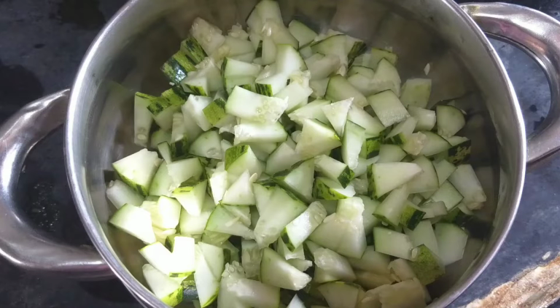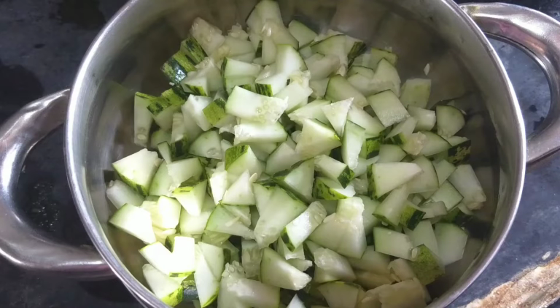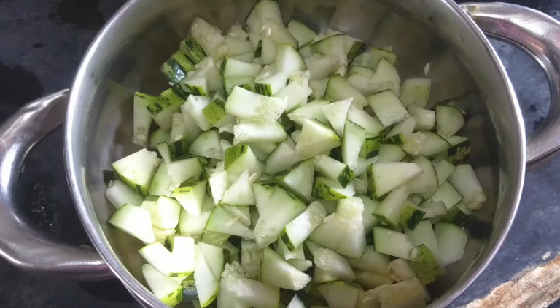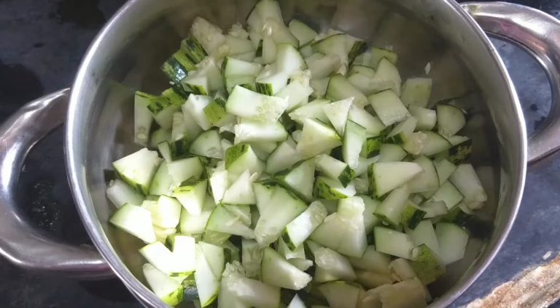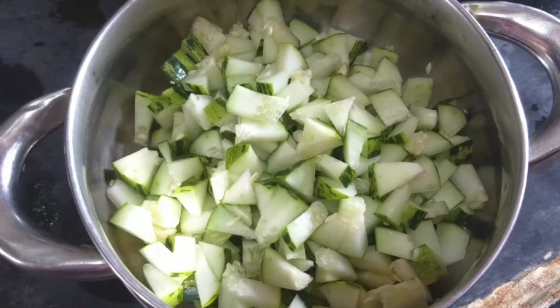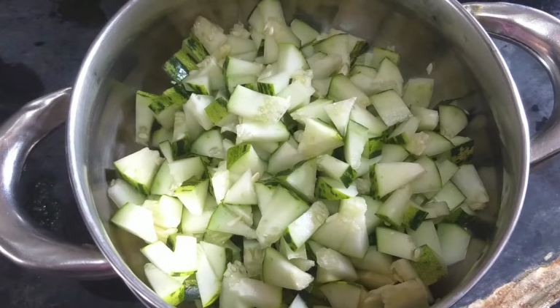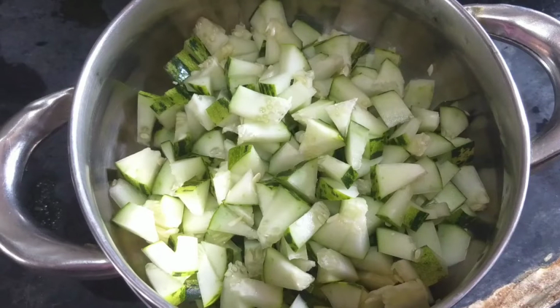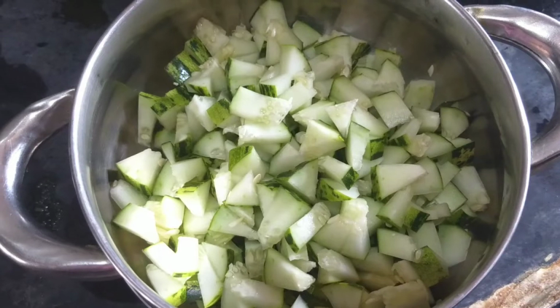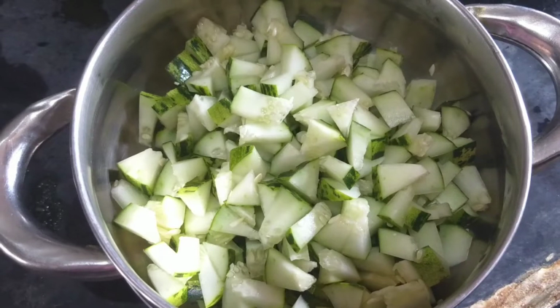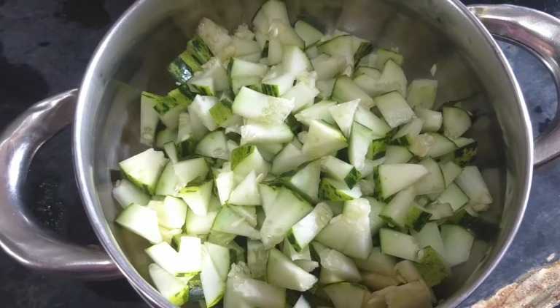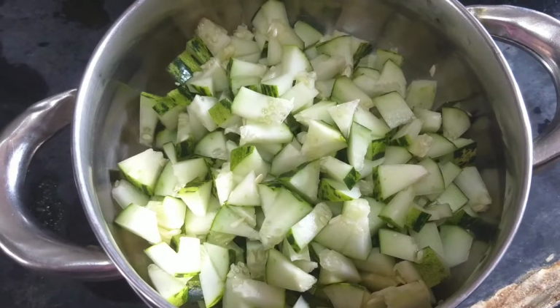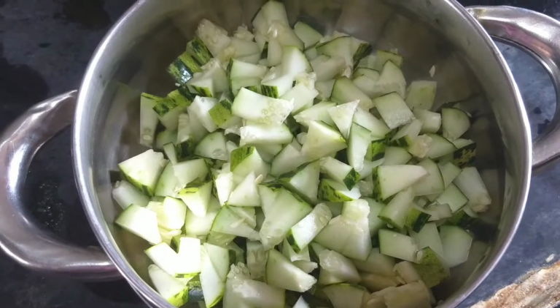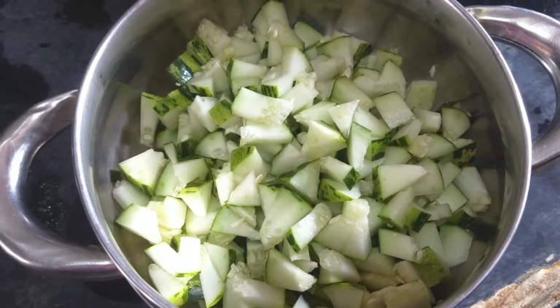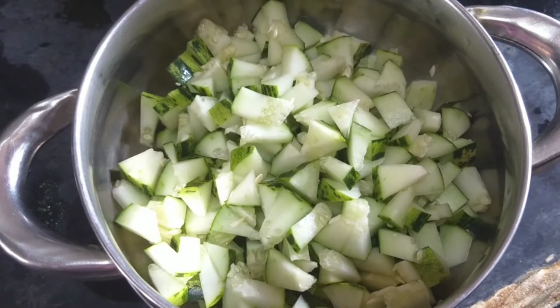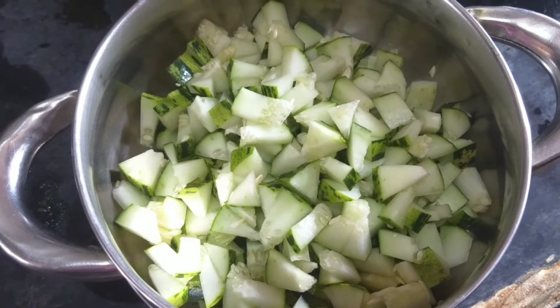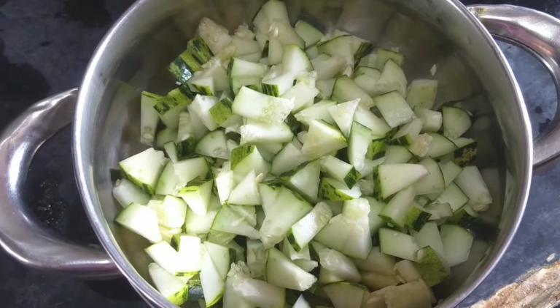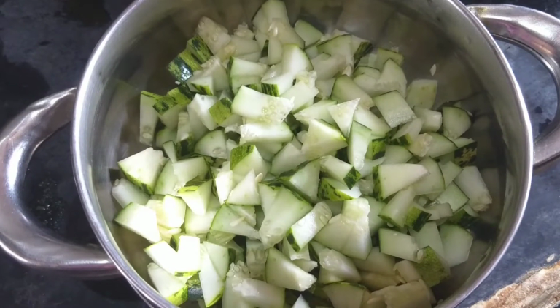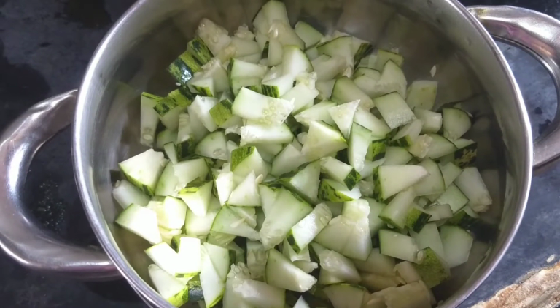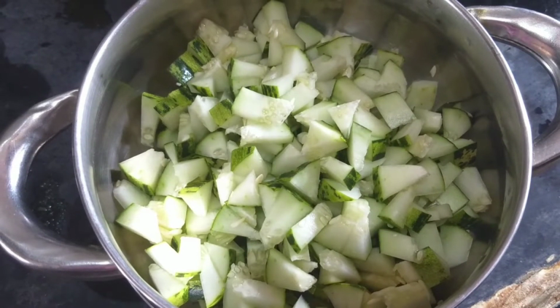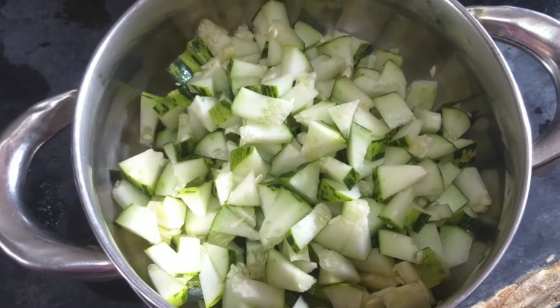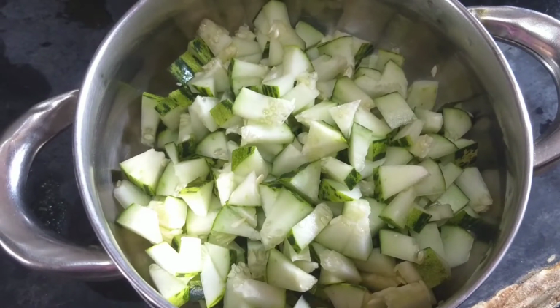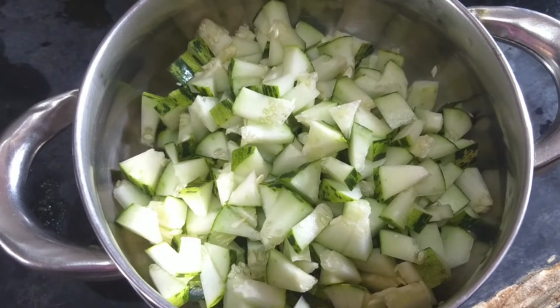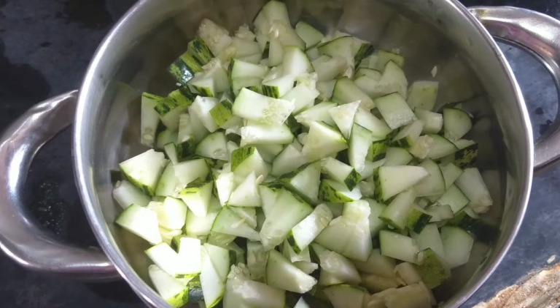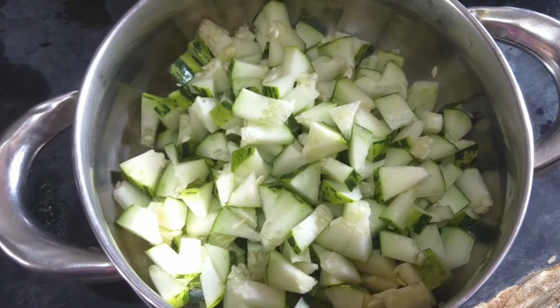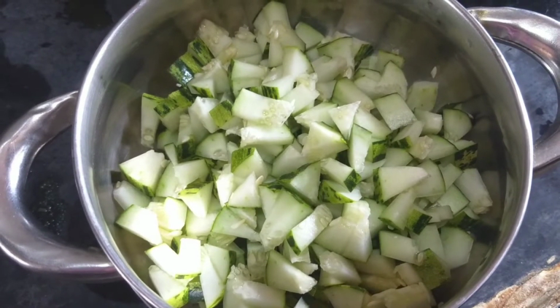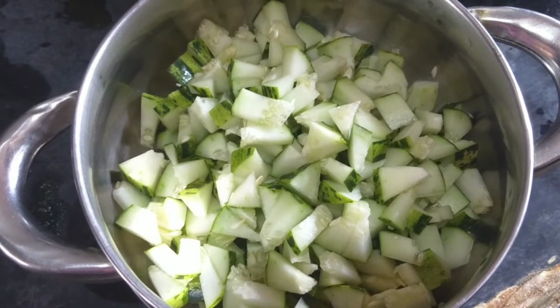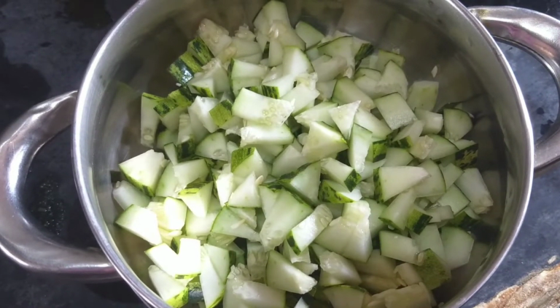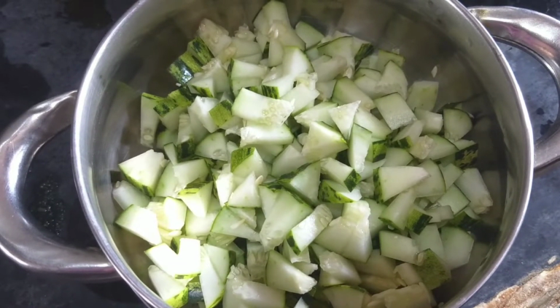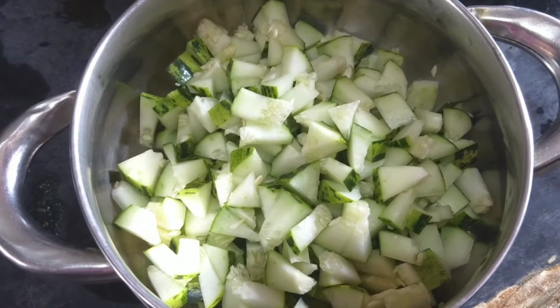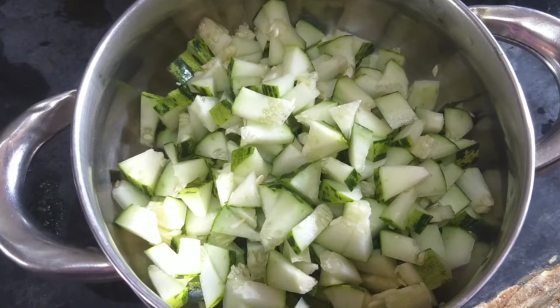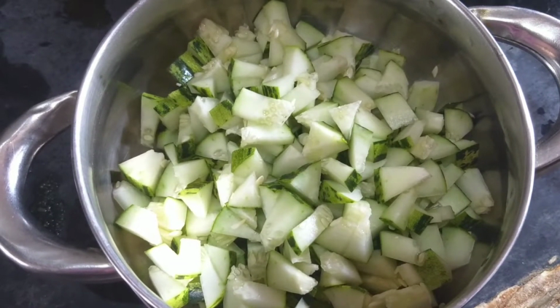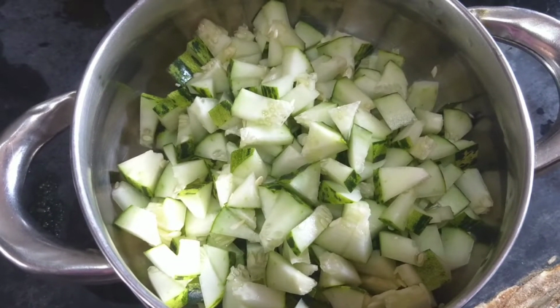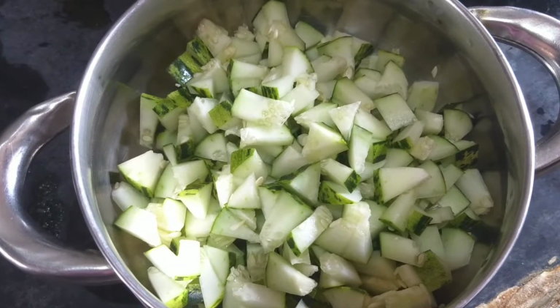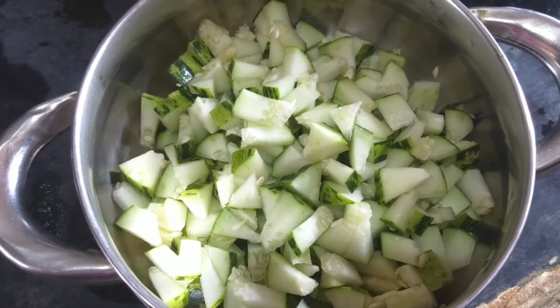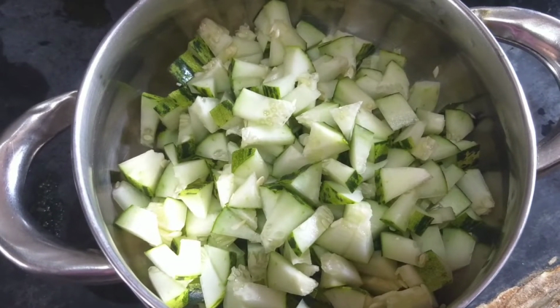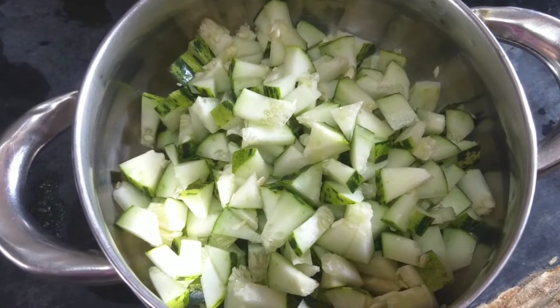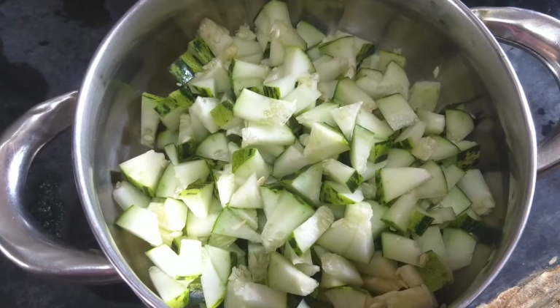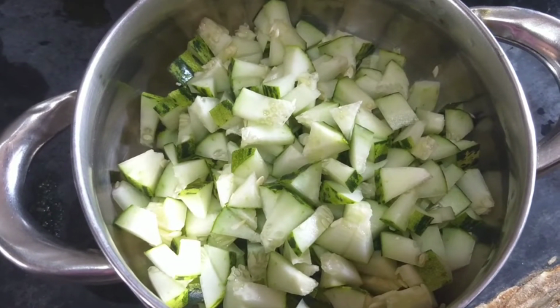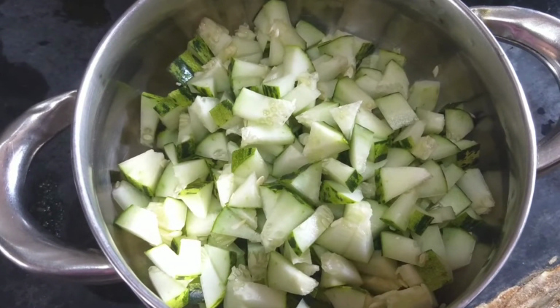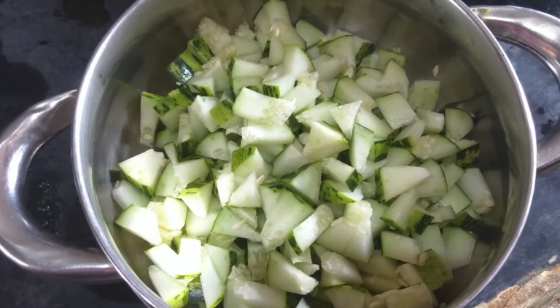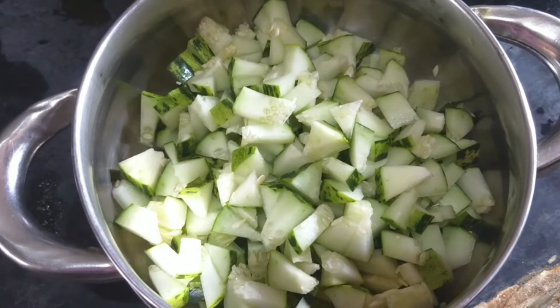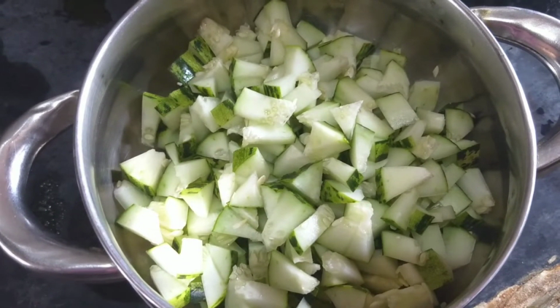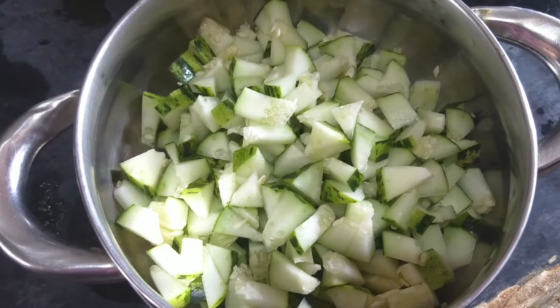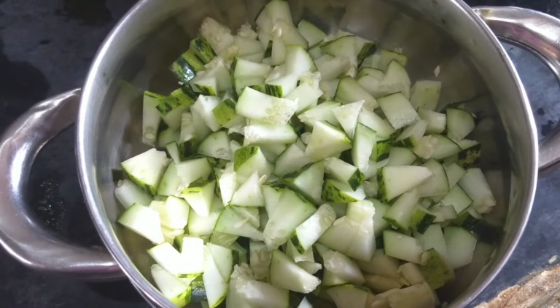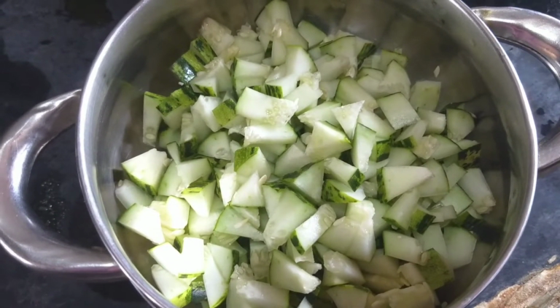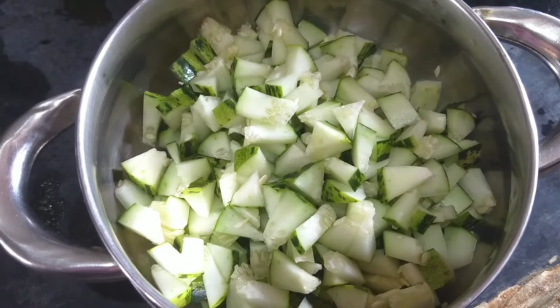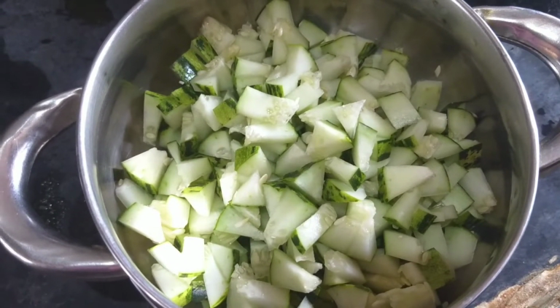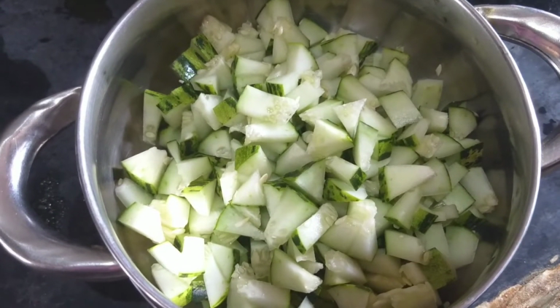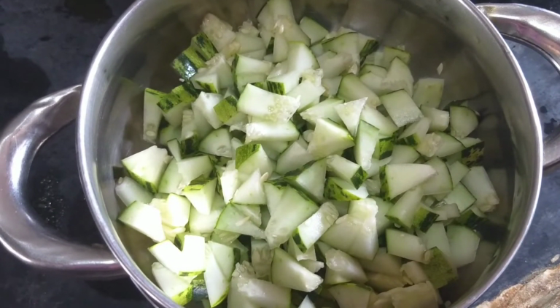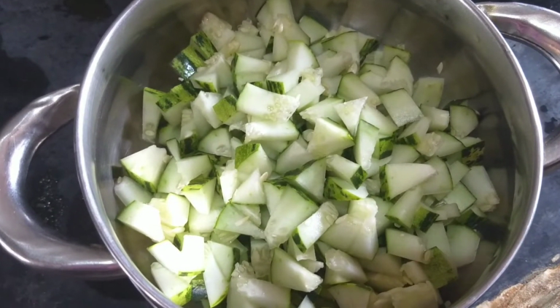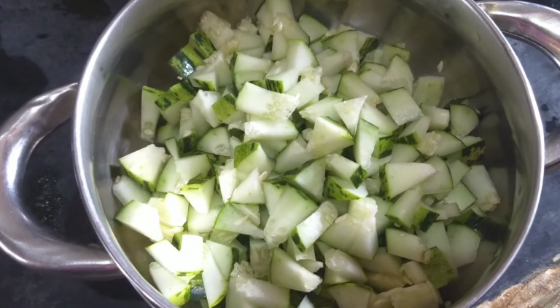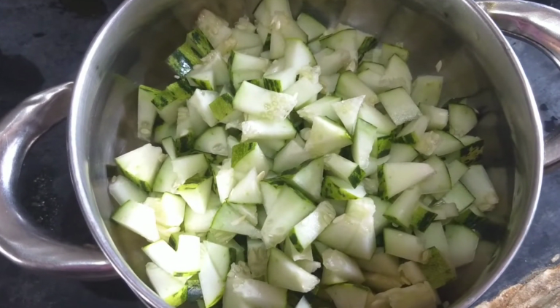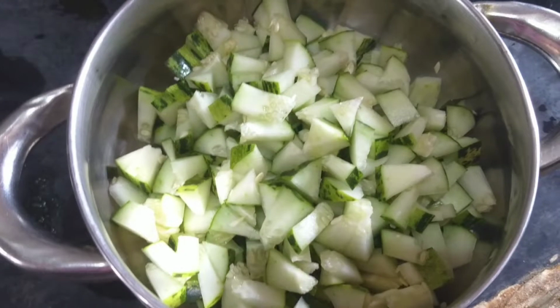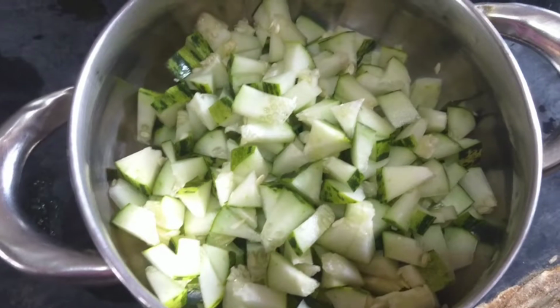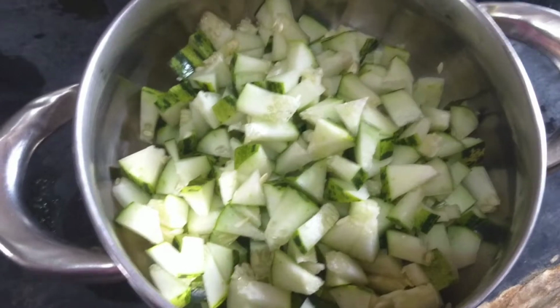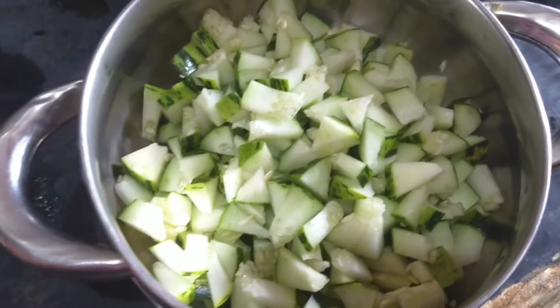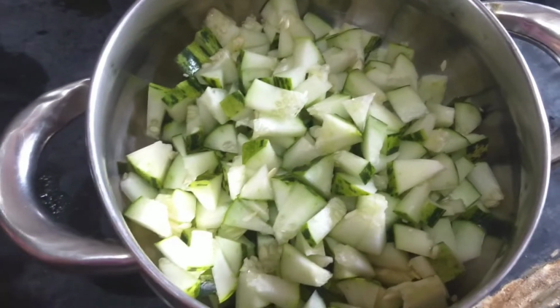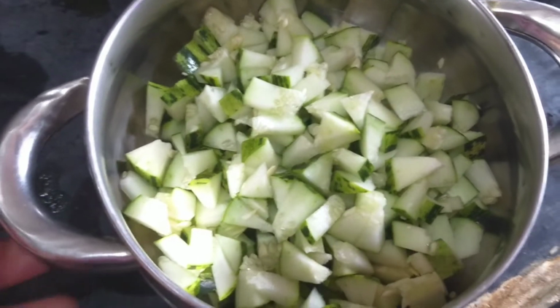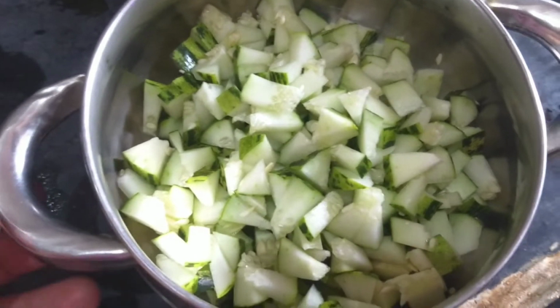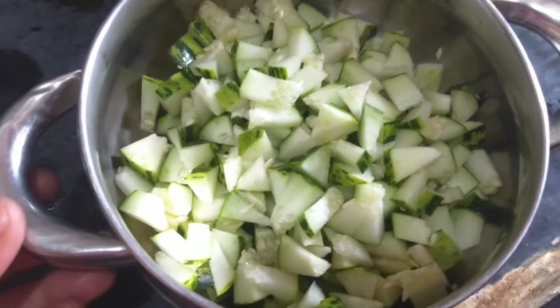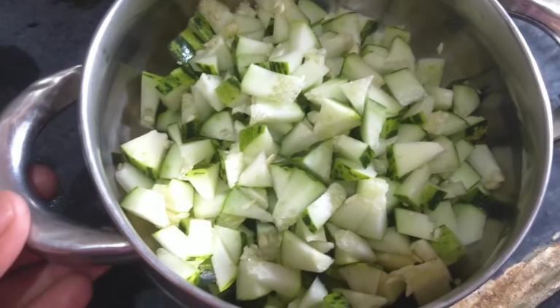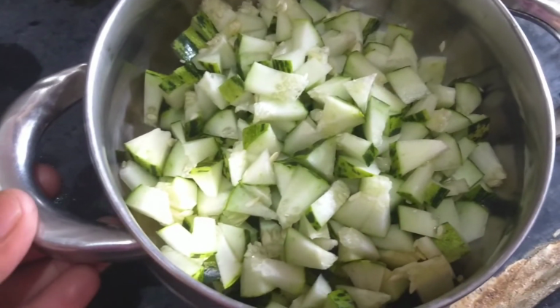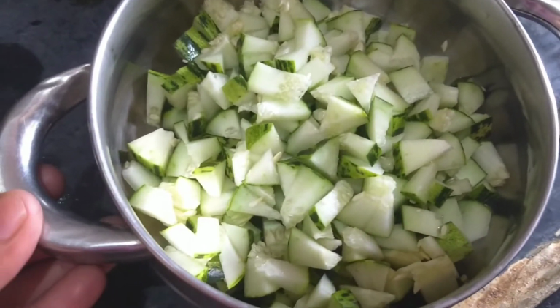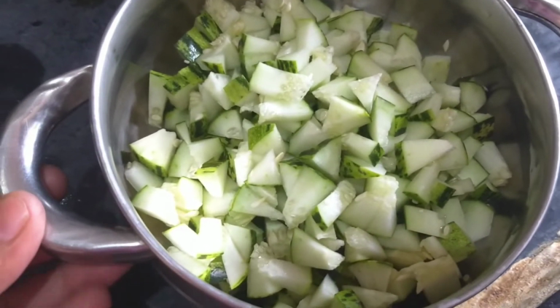Hi friends, welcome to Scythaxe Vlogs. Today I am going to make a dish. I will make a dish.